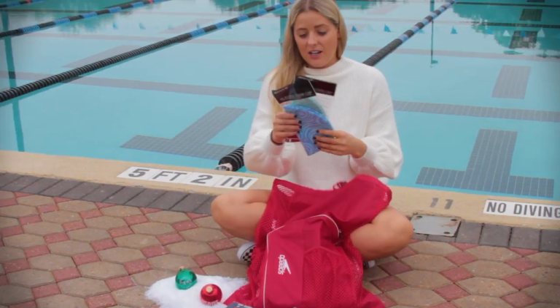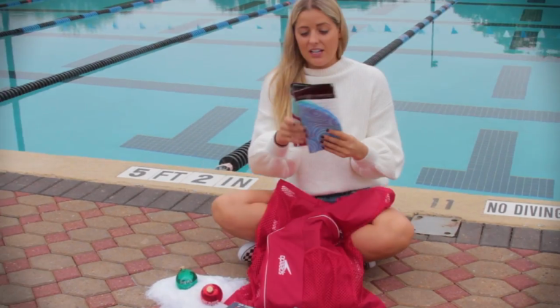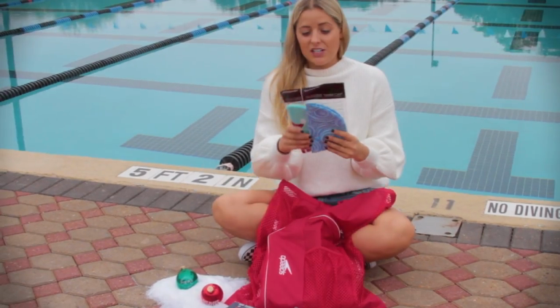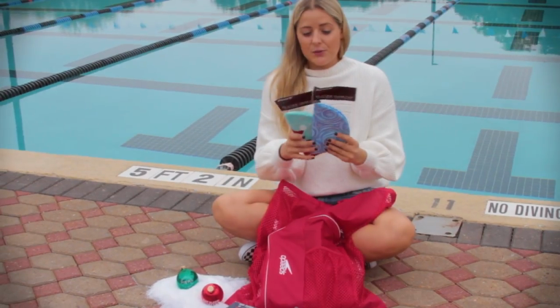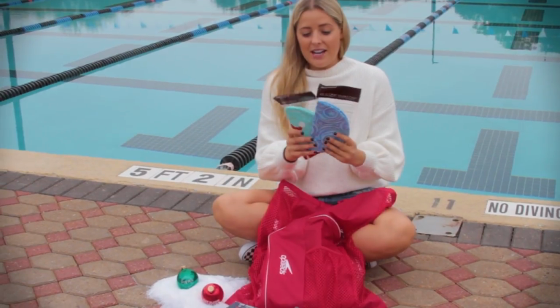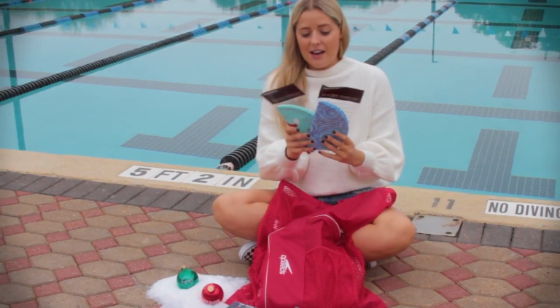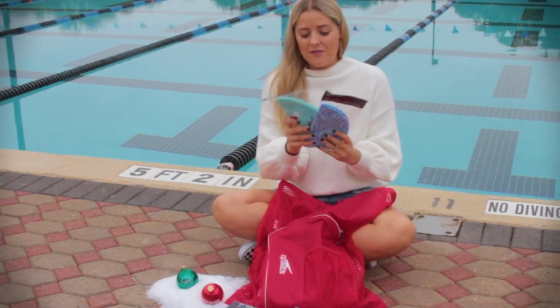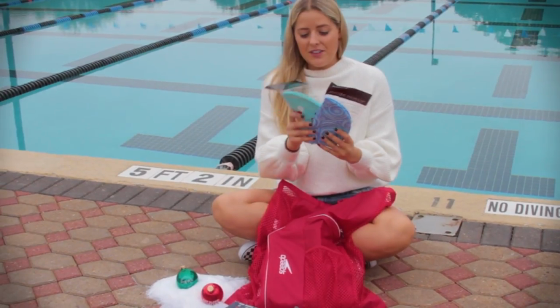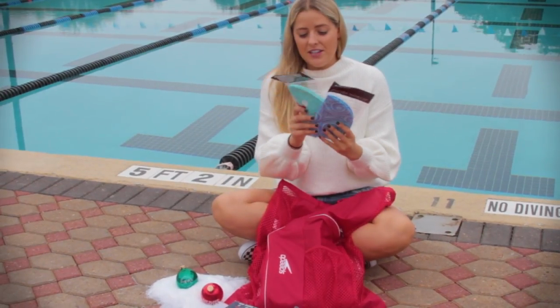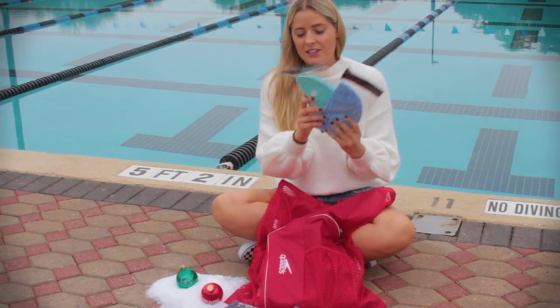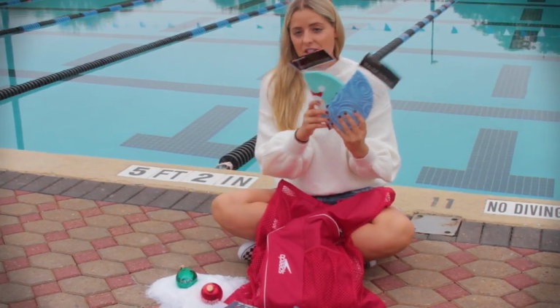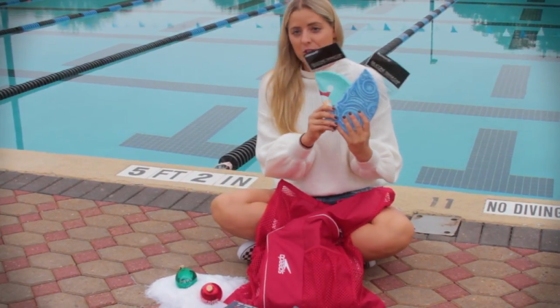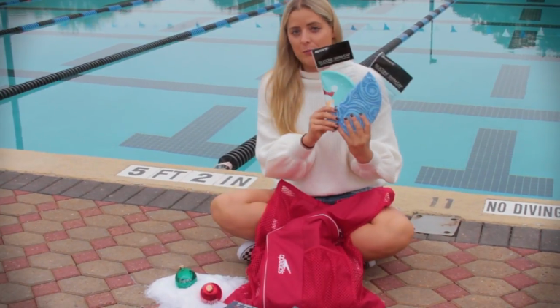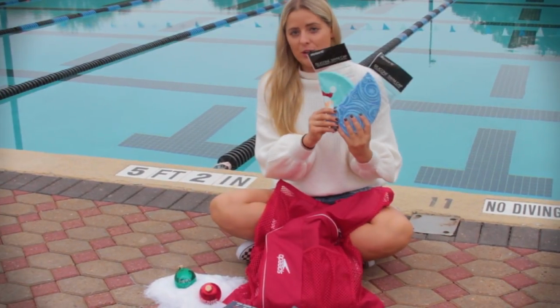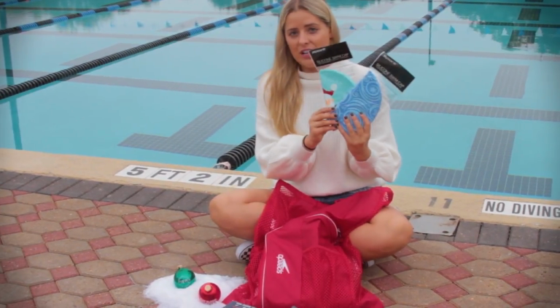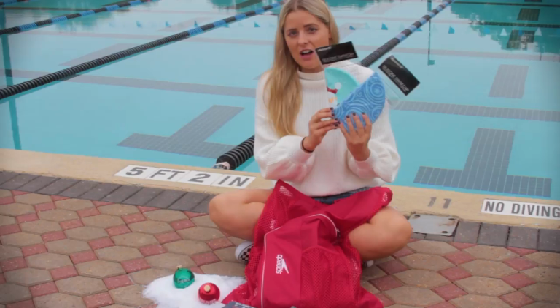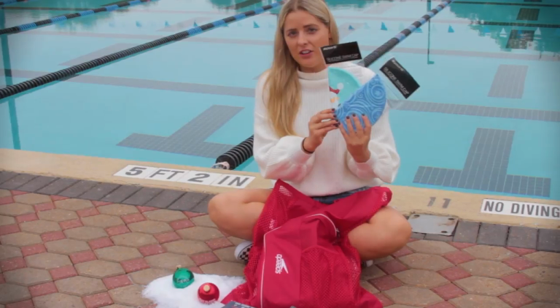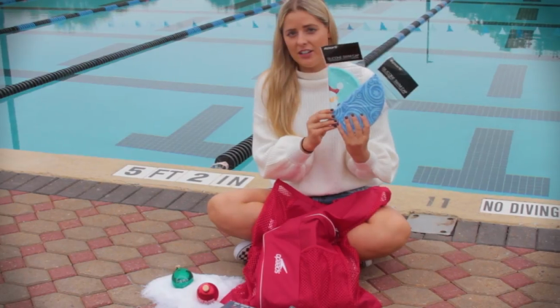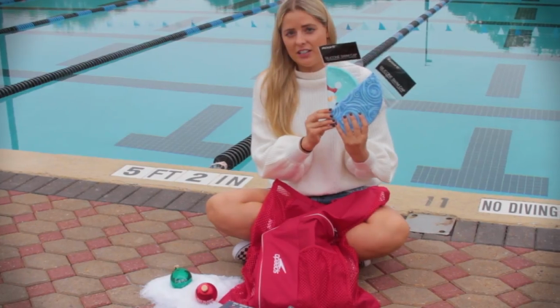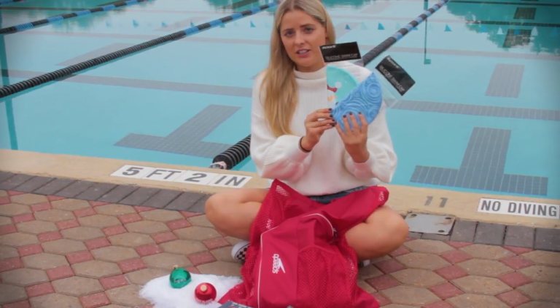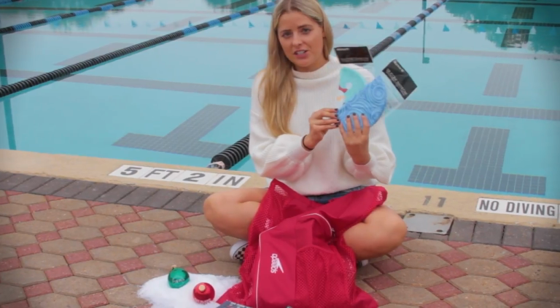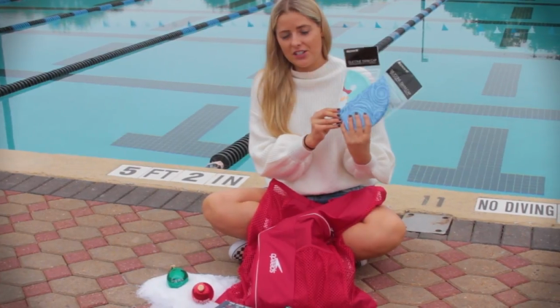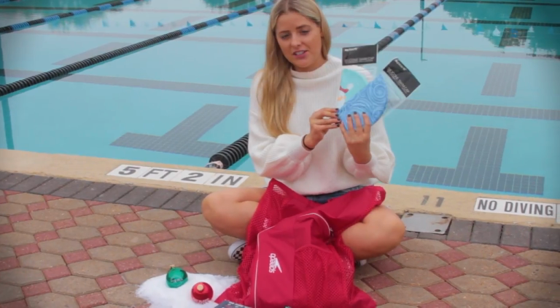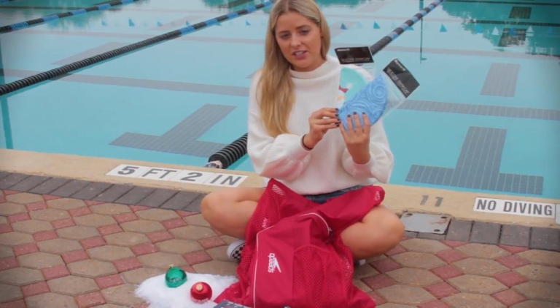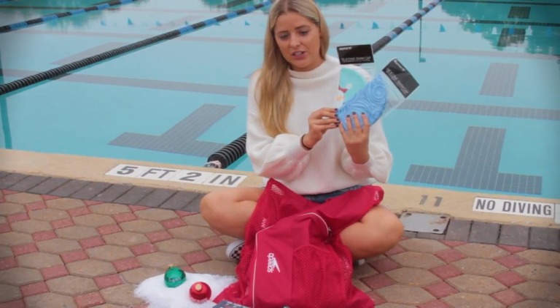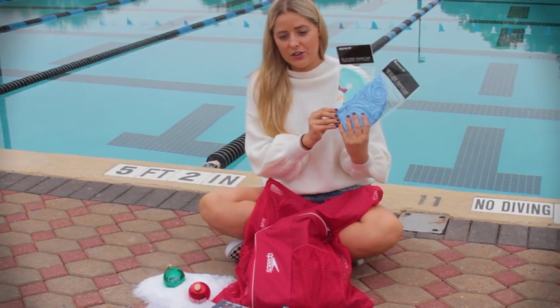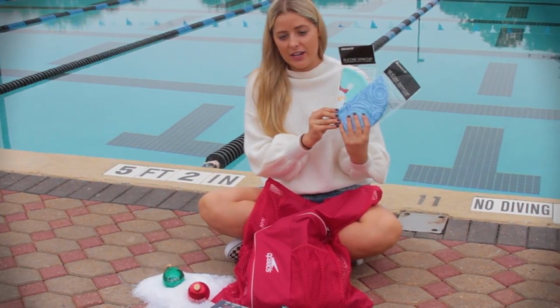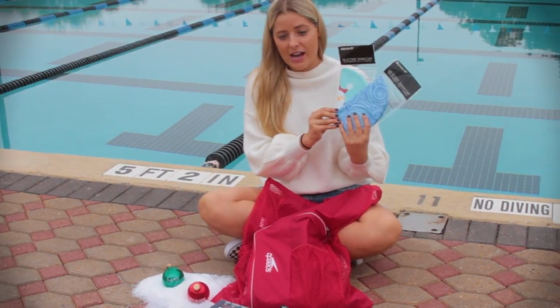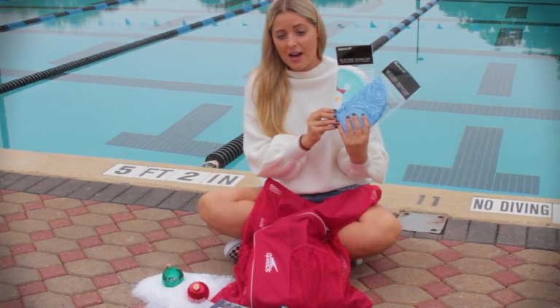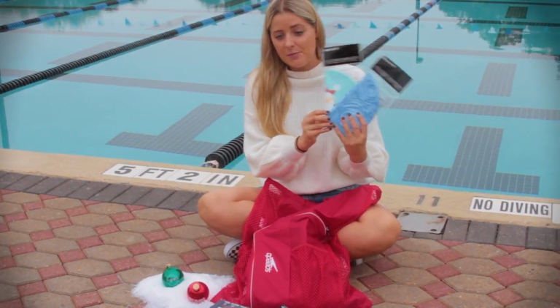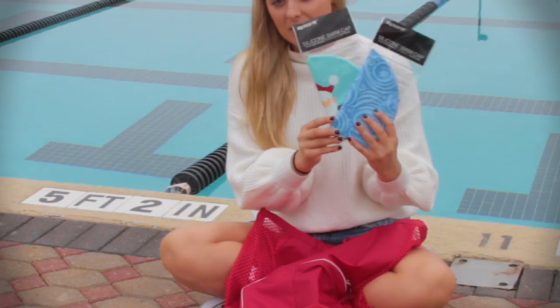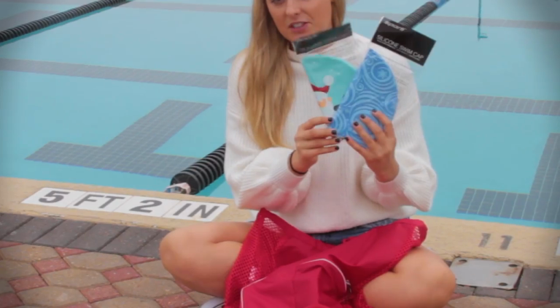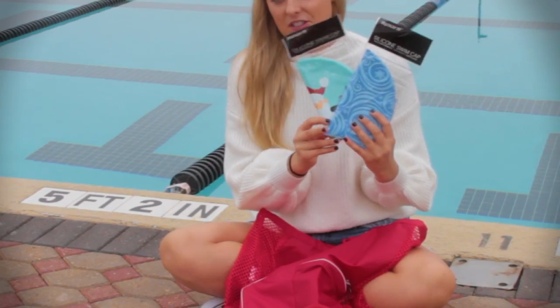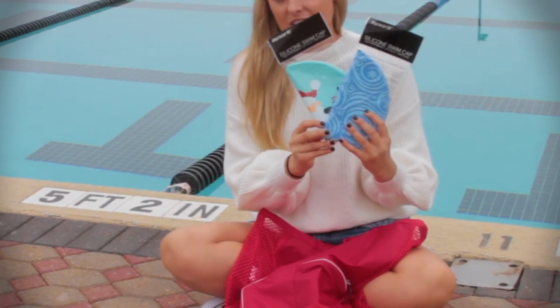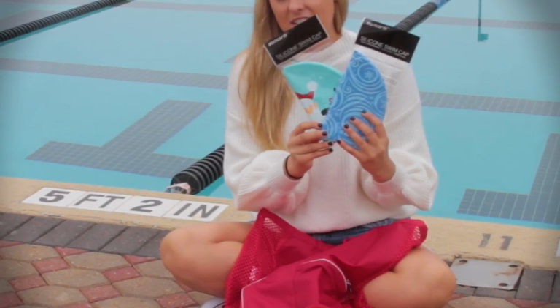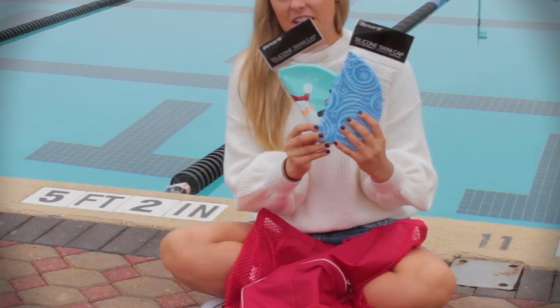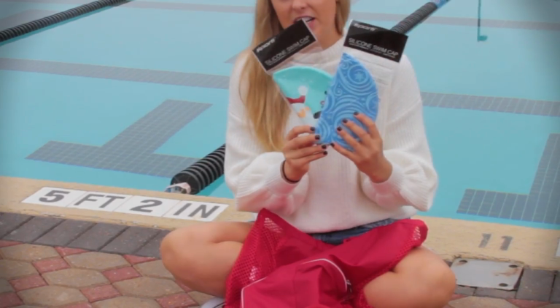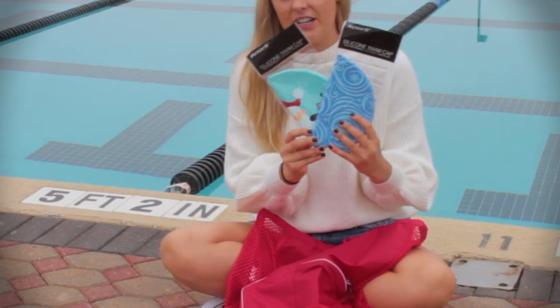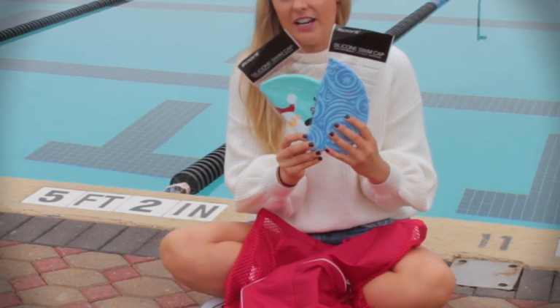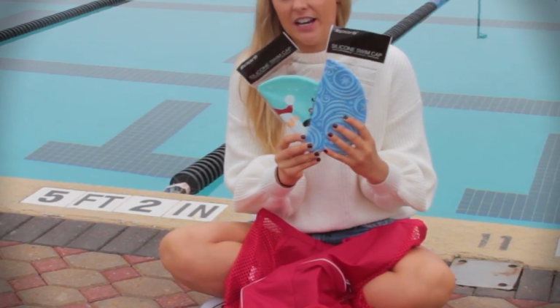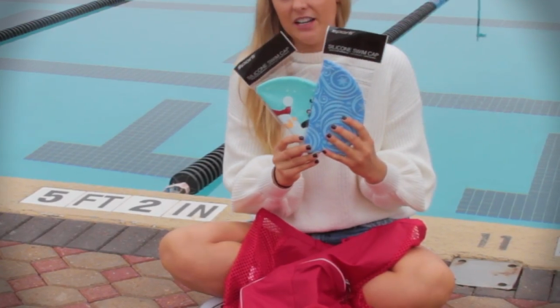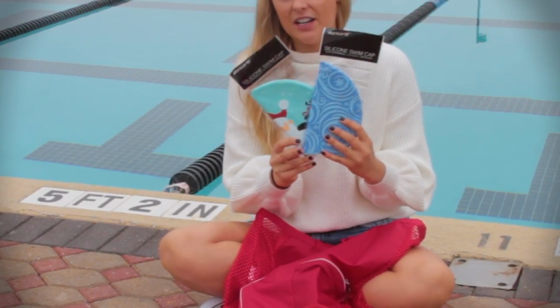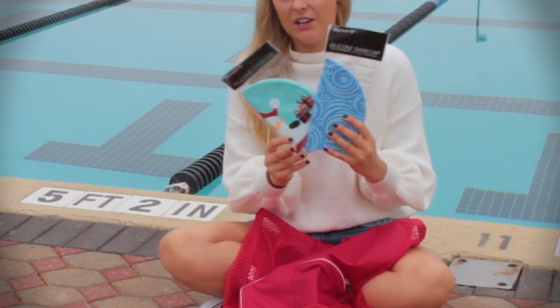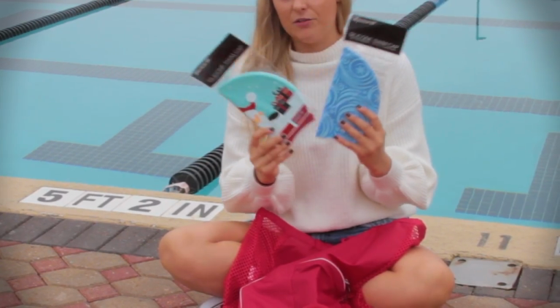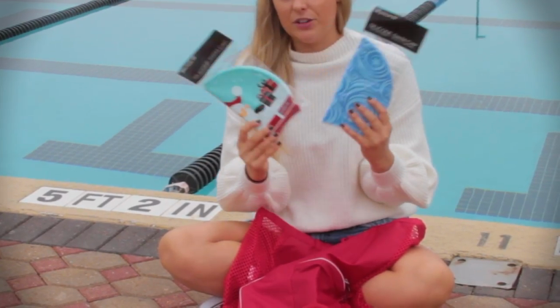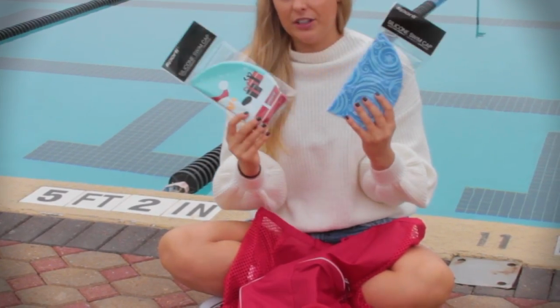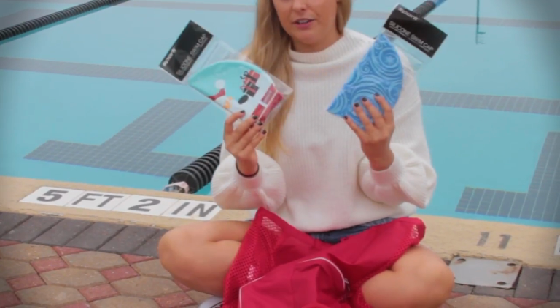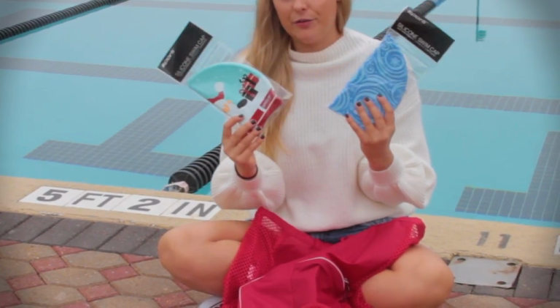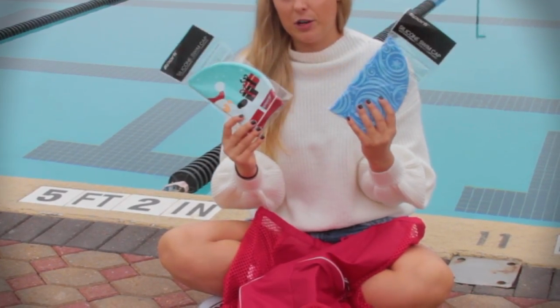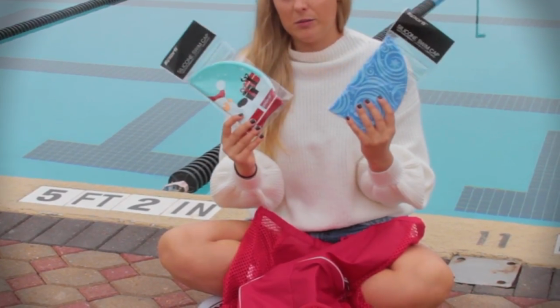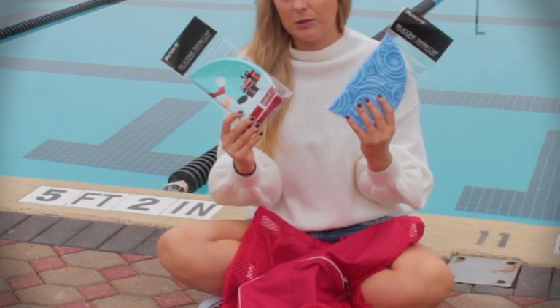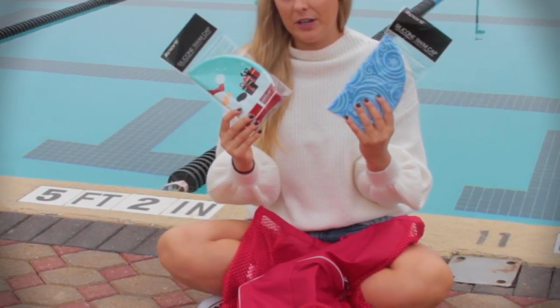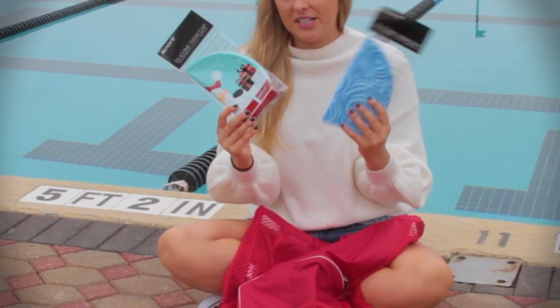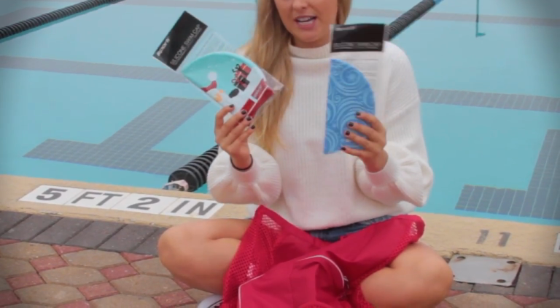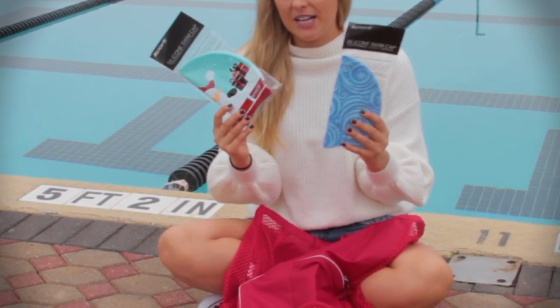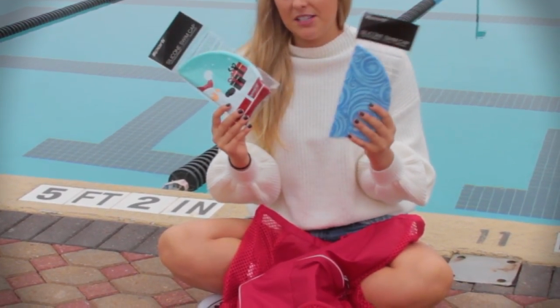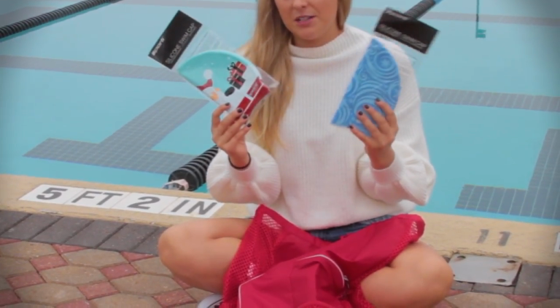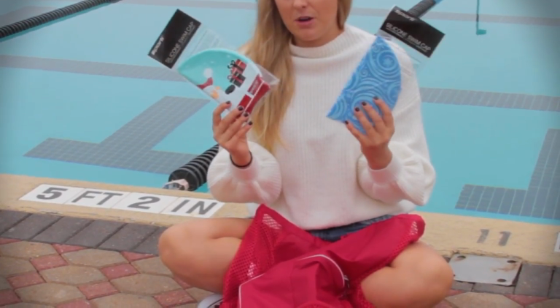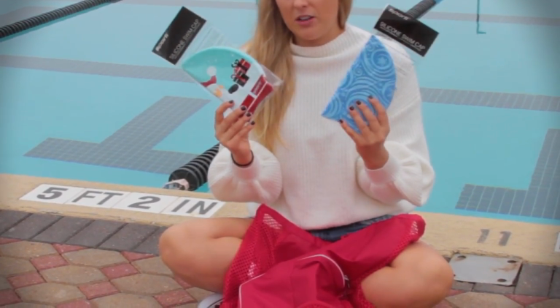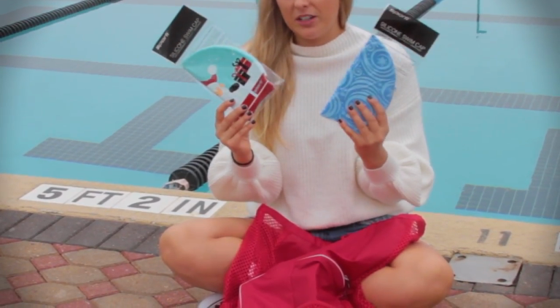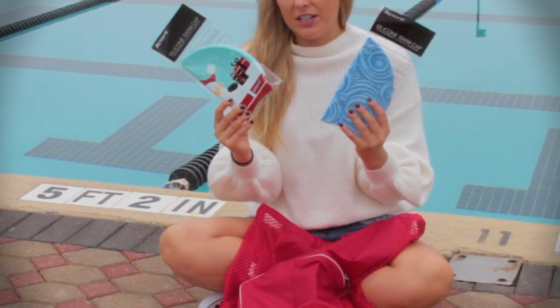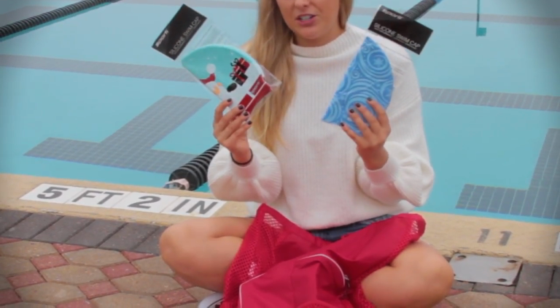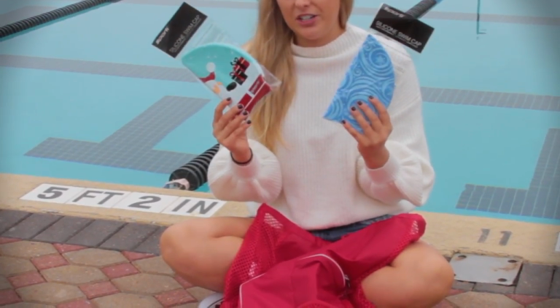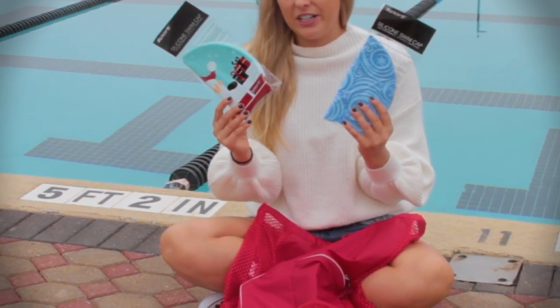Next we have the Sporty Holiday Collection silicone caps. These are $6.99 and a really affordable way to add some holiday cheer.